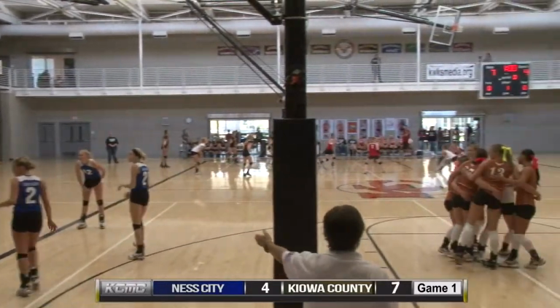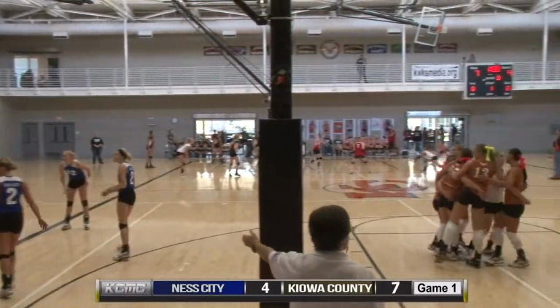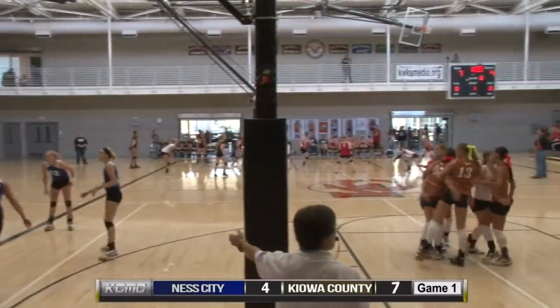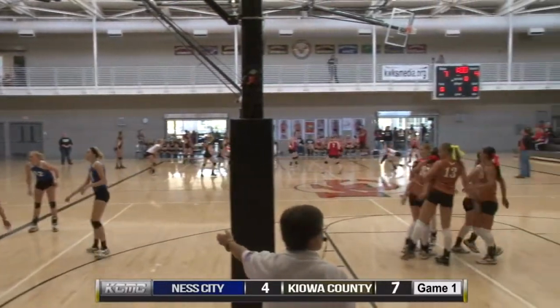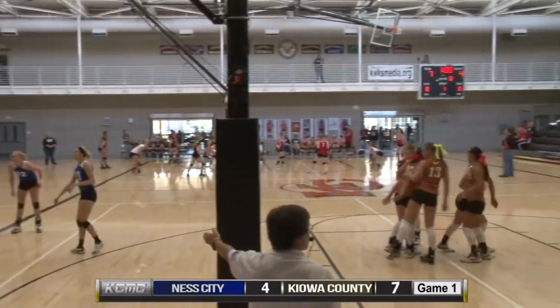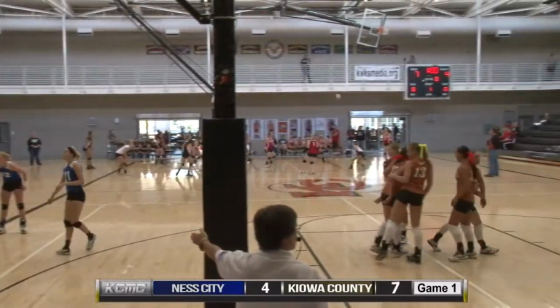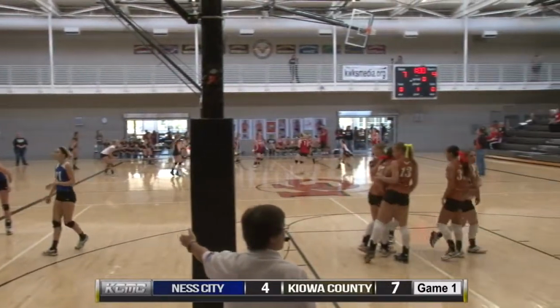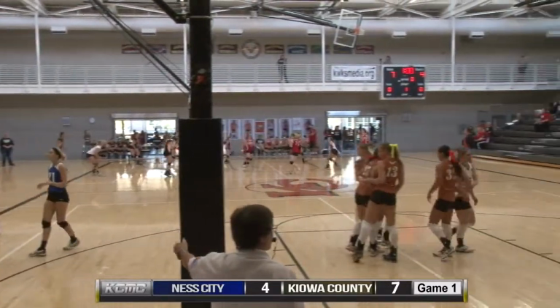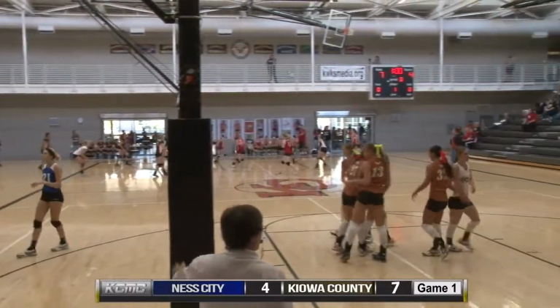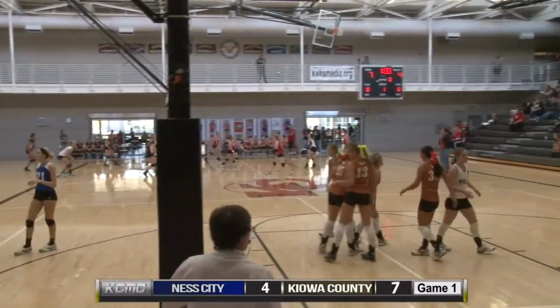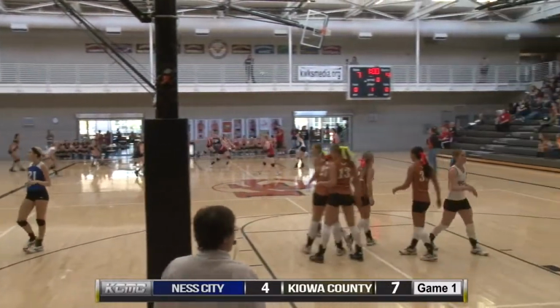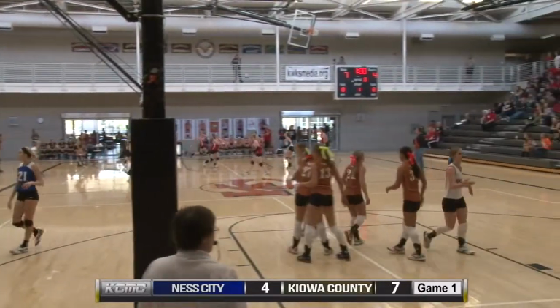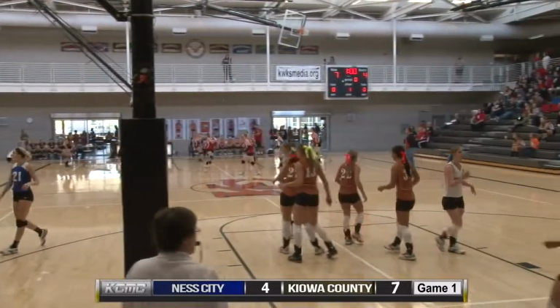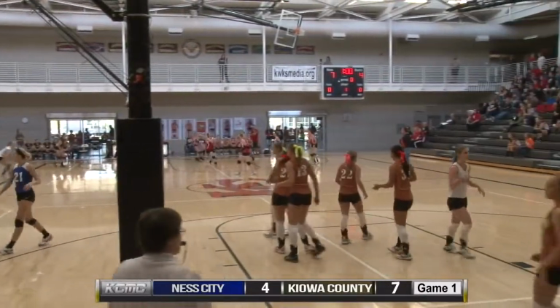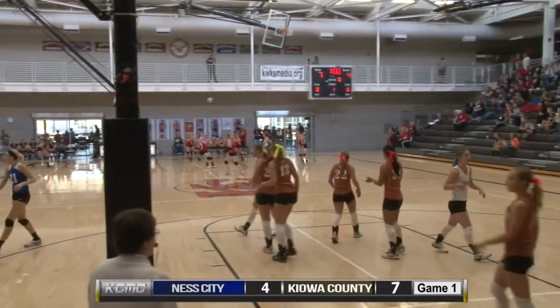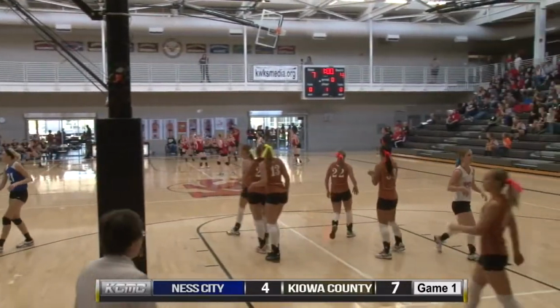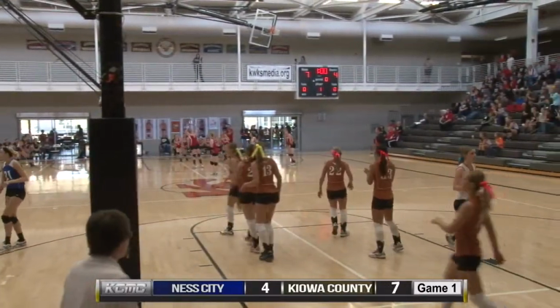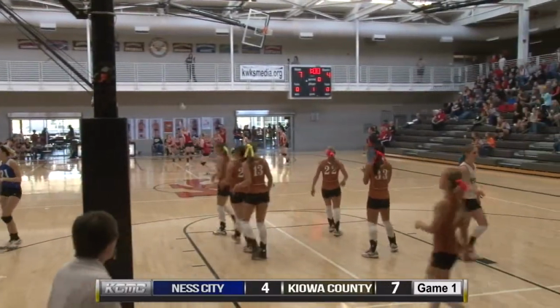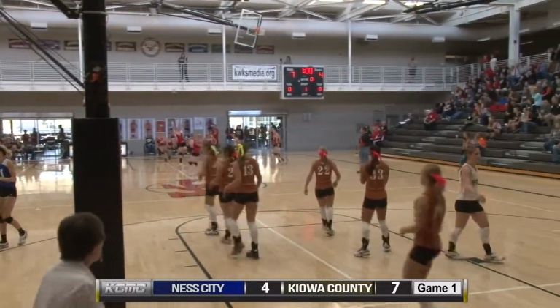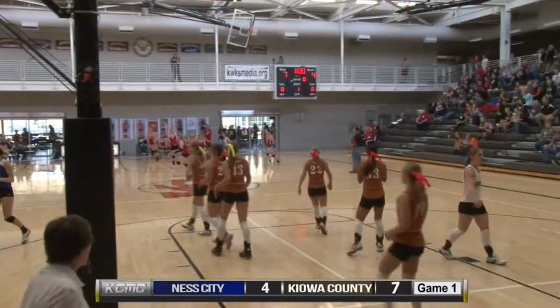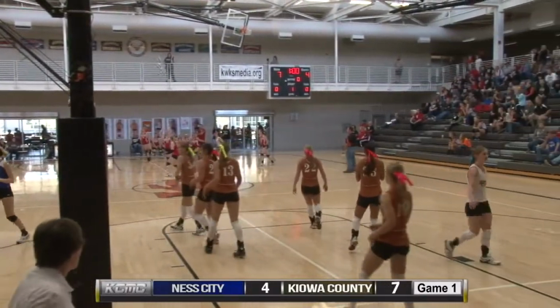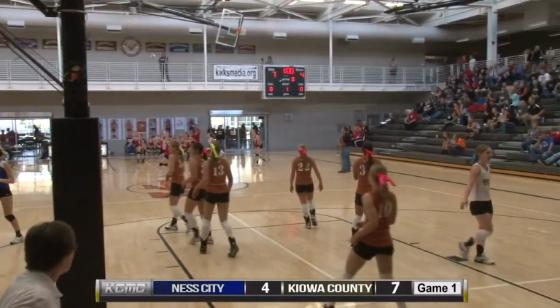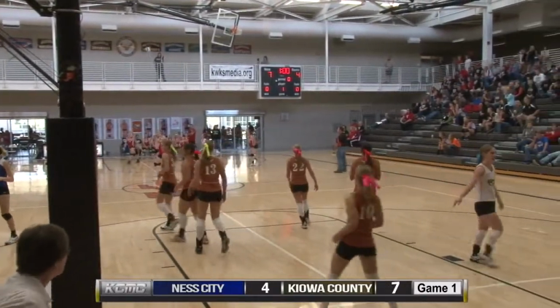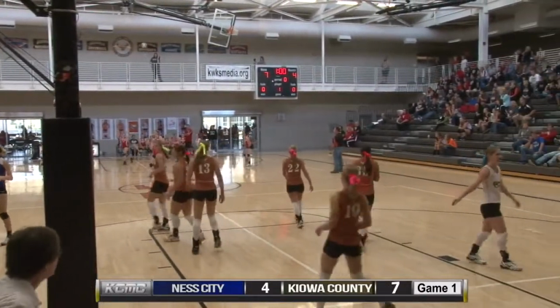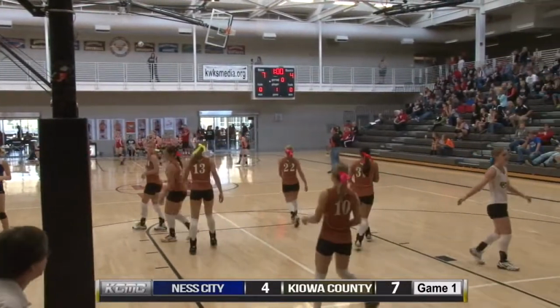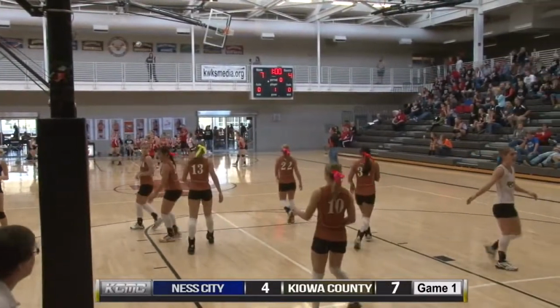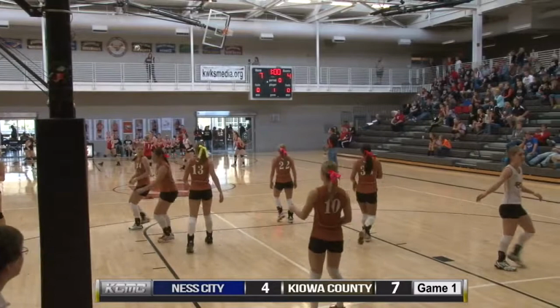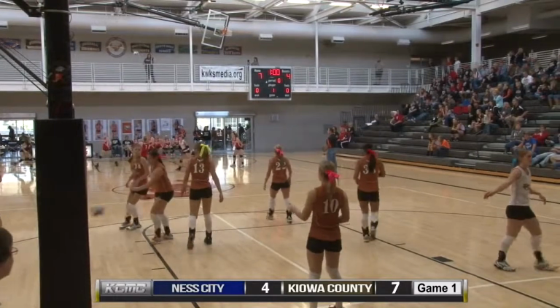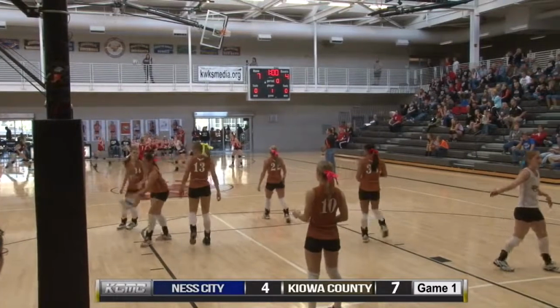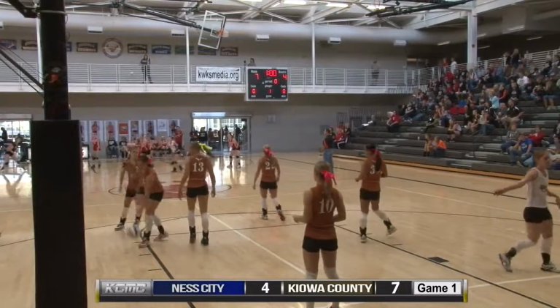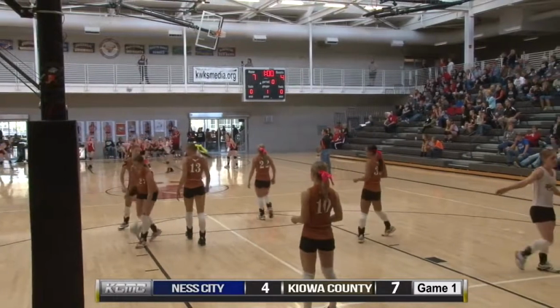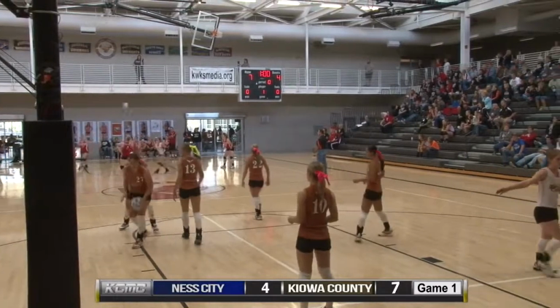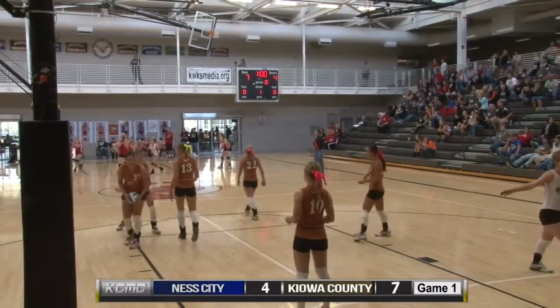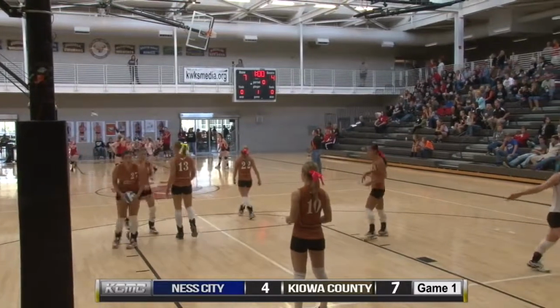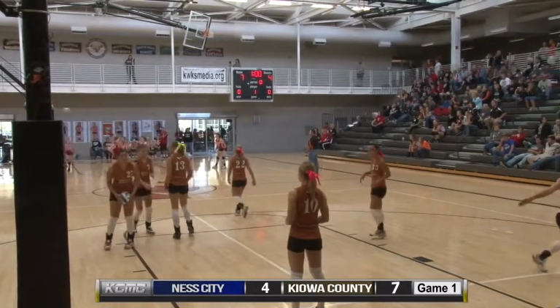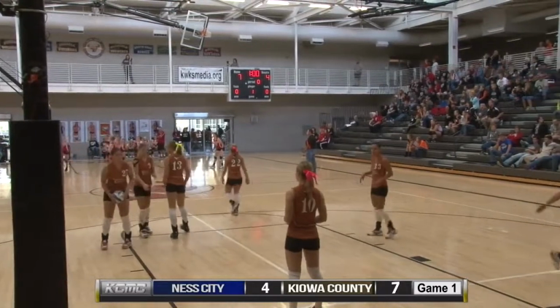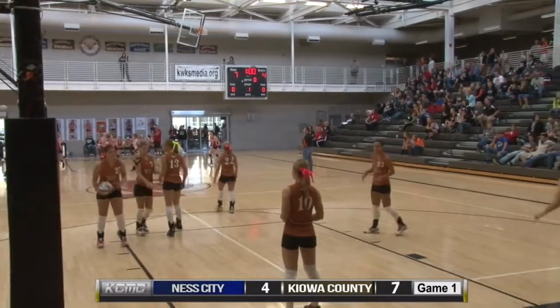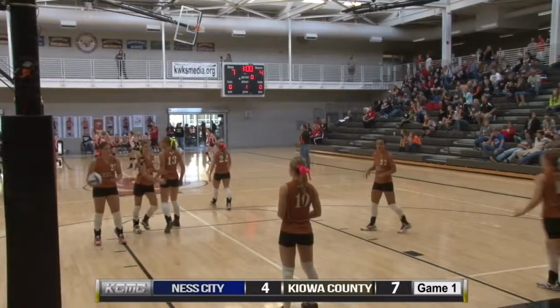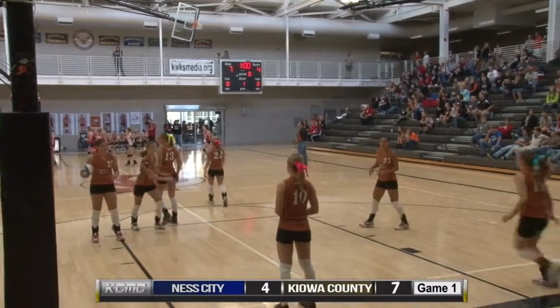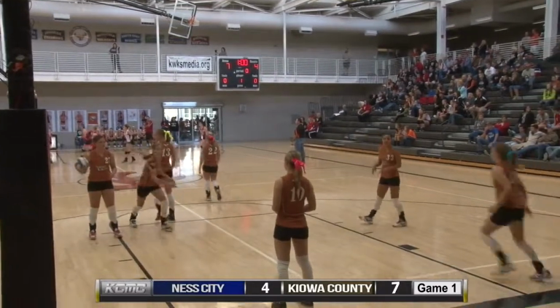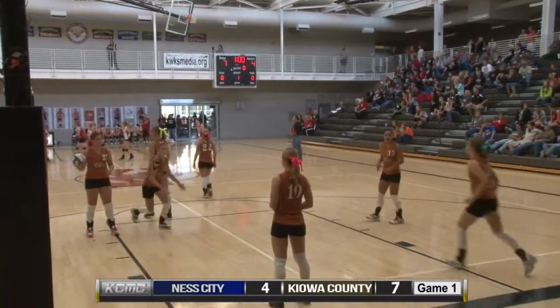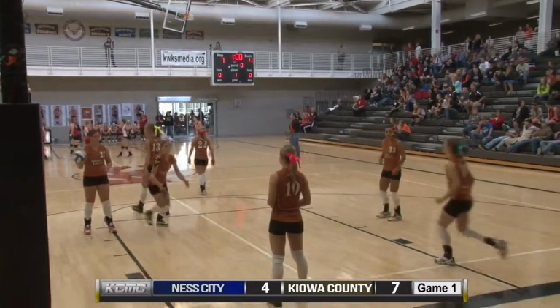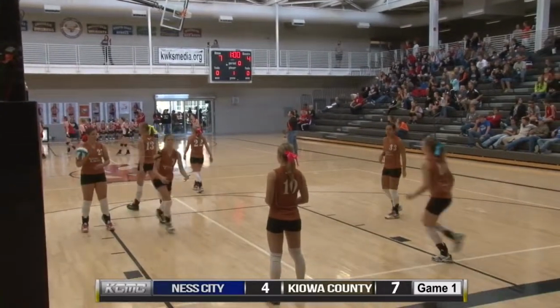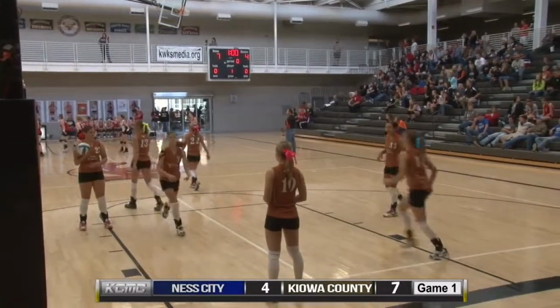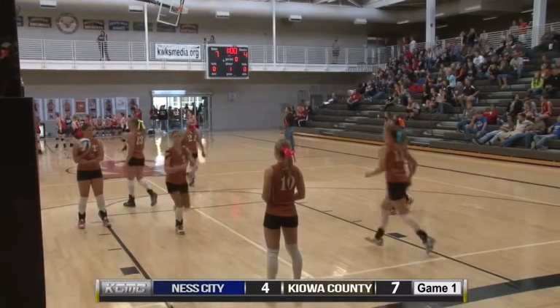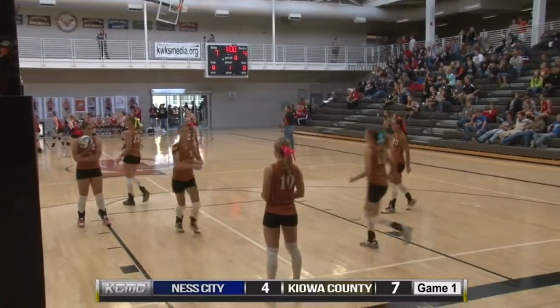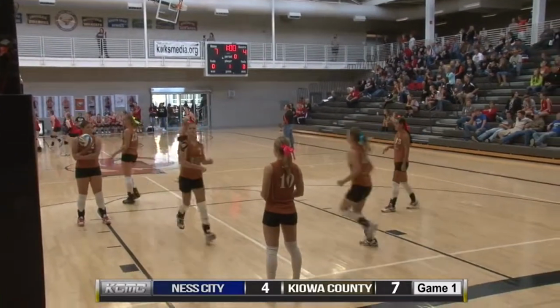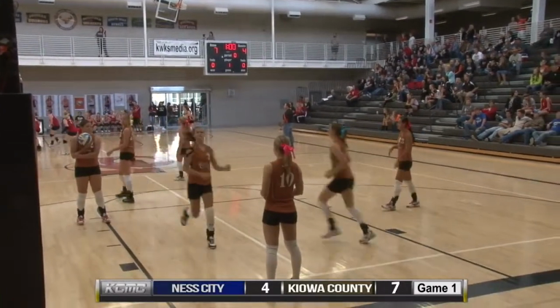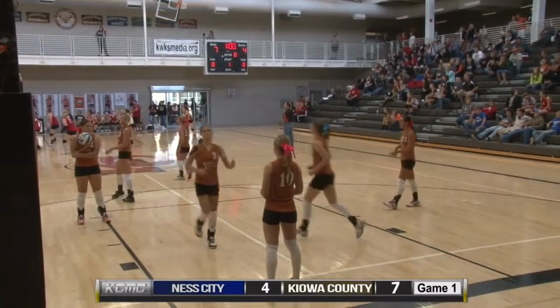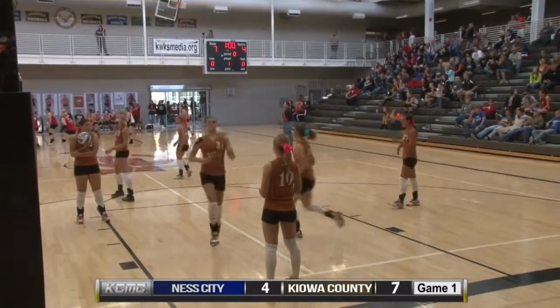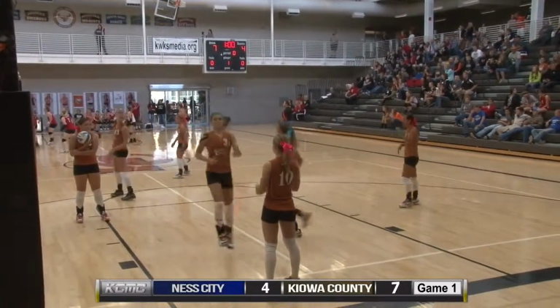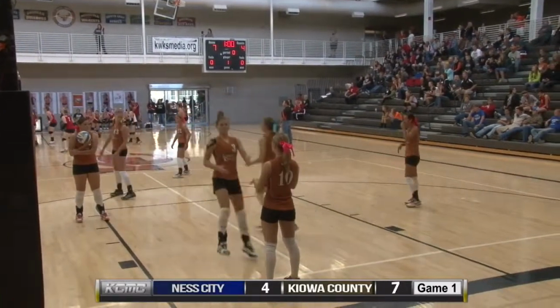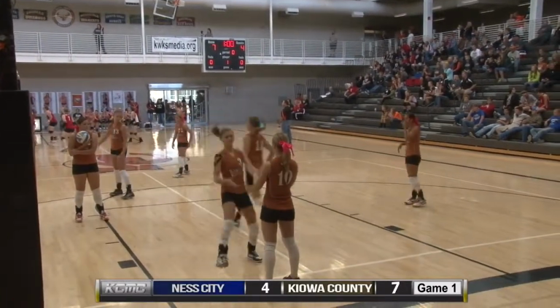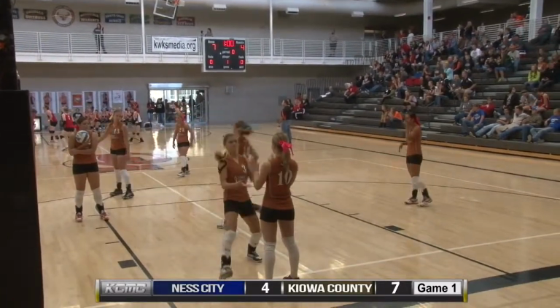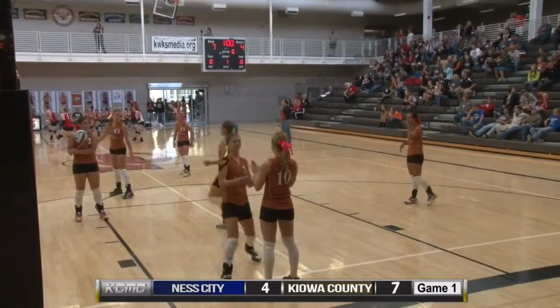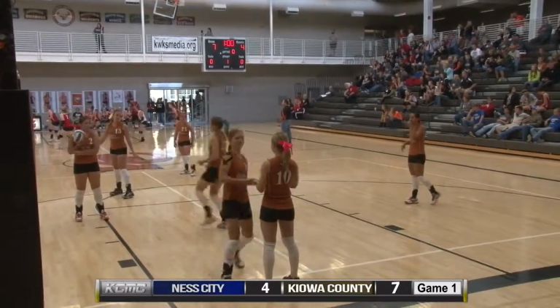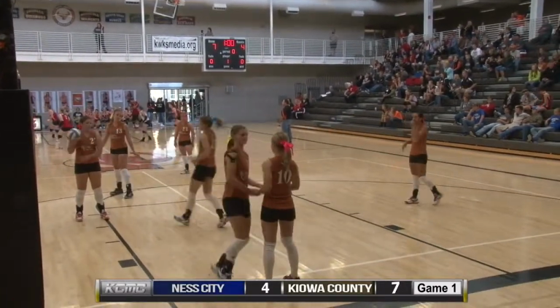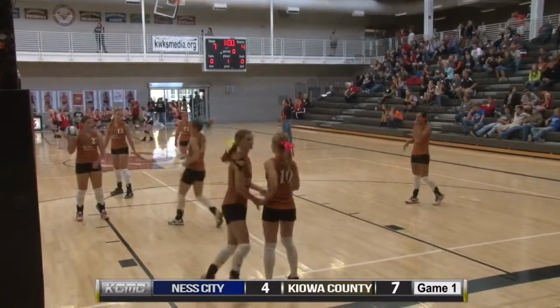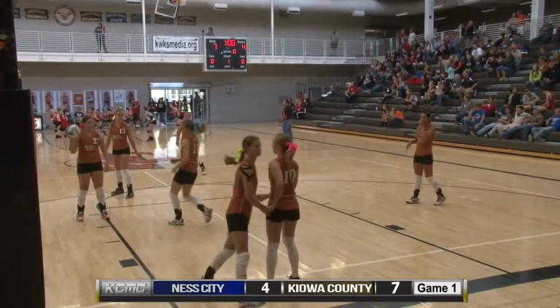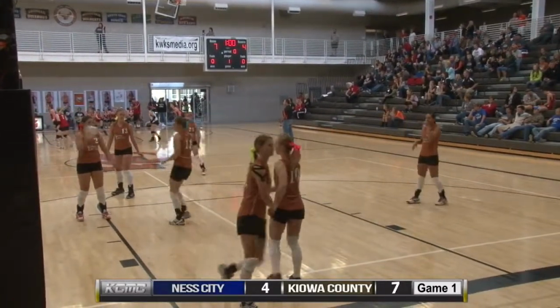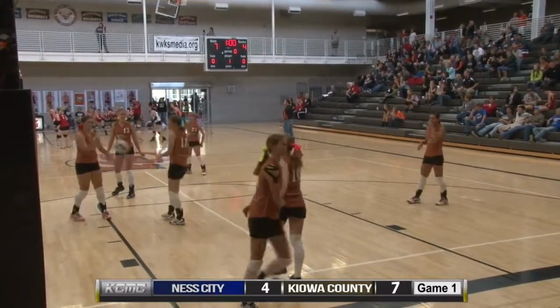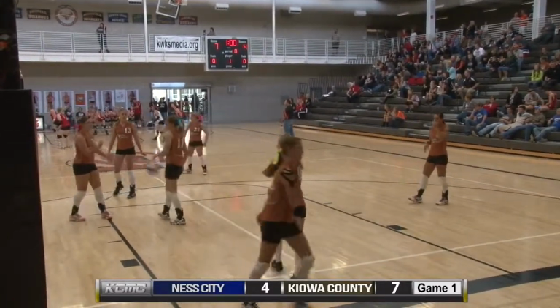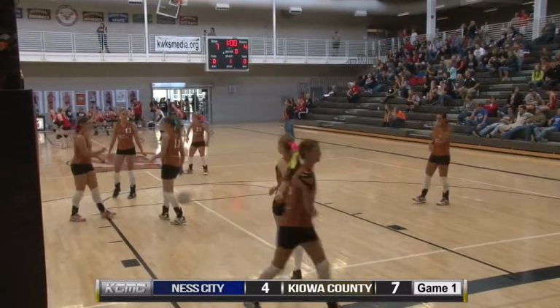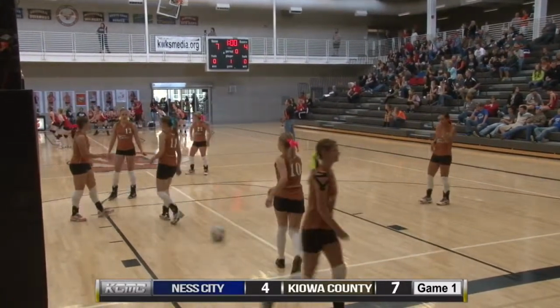That barely worked out for Heather Melton. She had to stretch a little bit for that — she took off a little before the set started. Ended up going line, getting a kill.